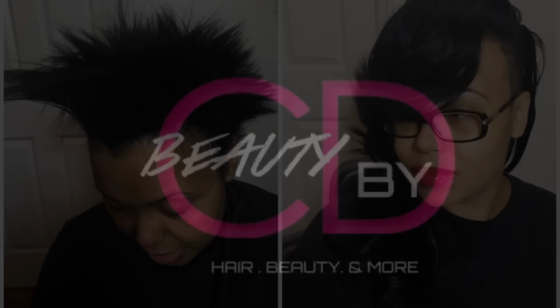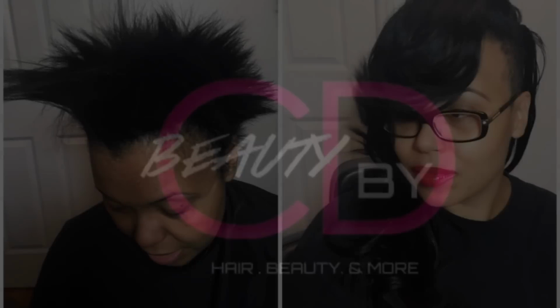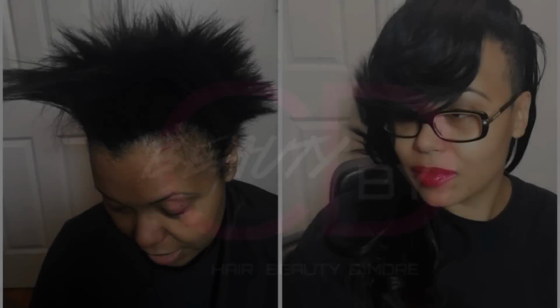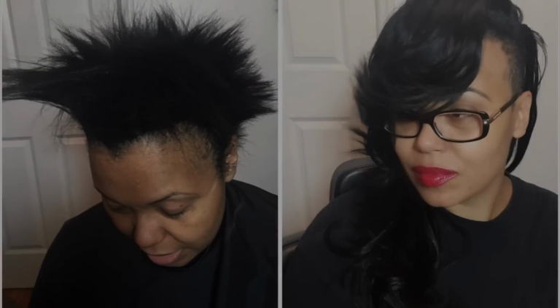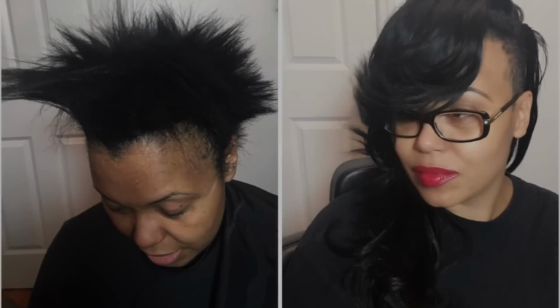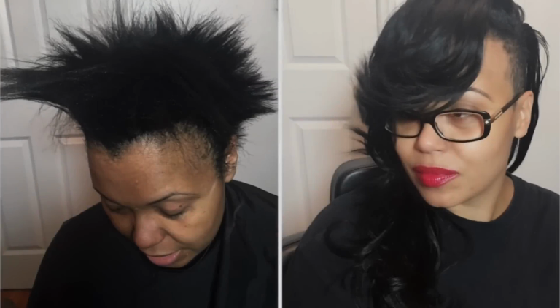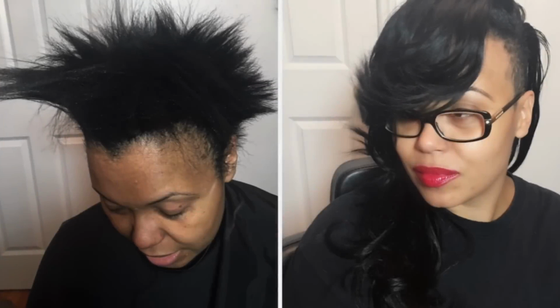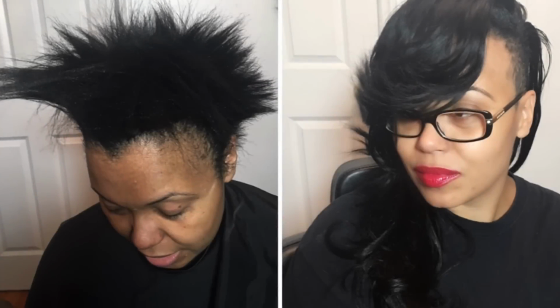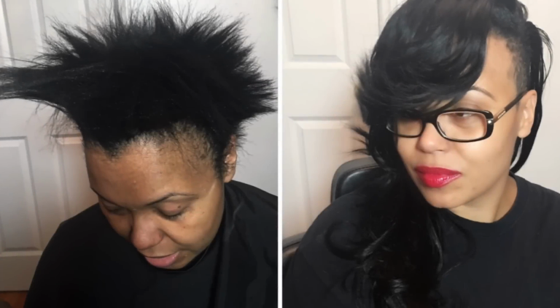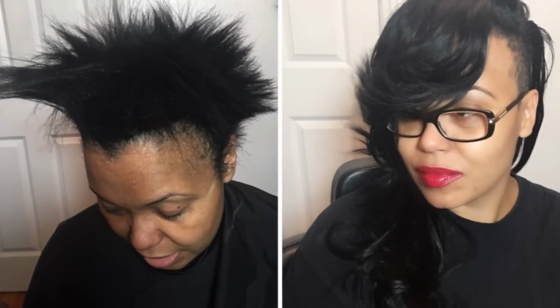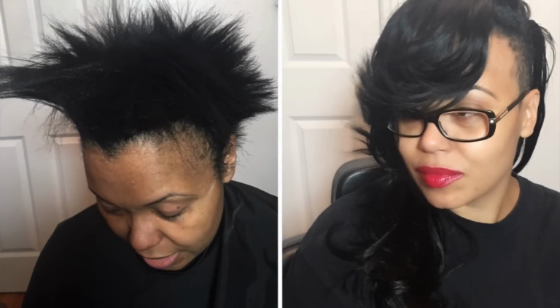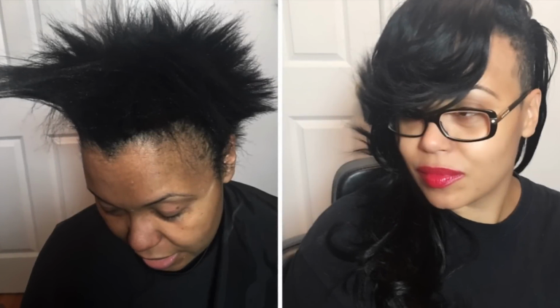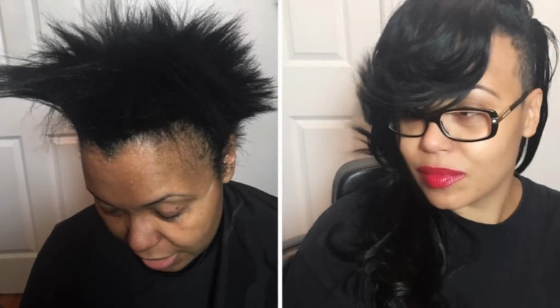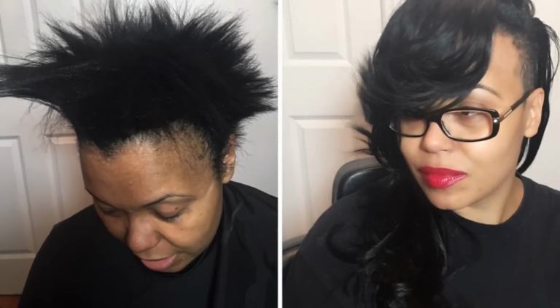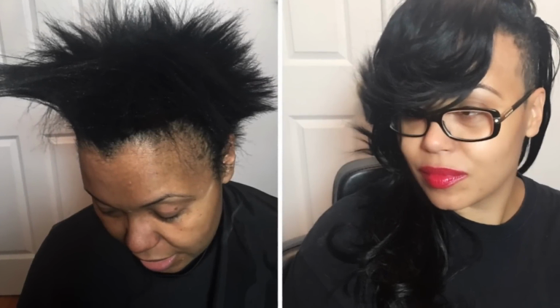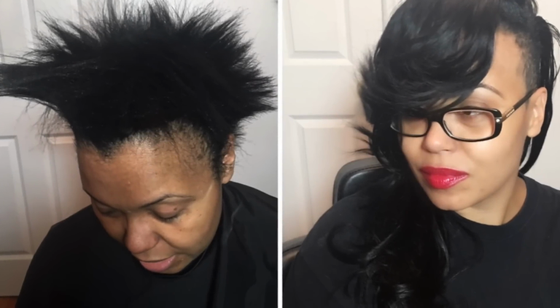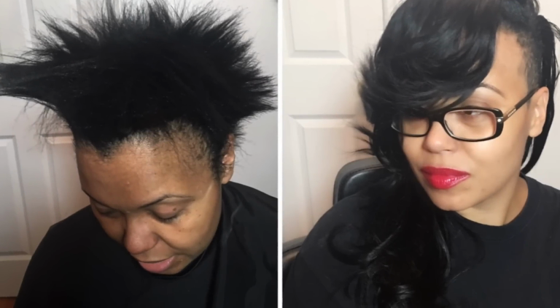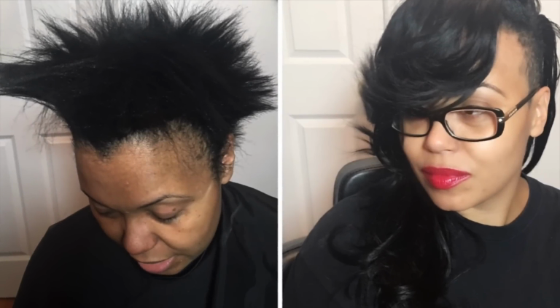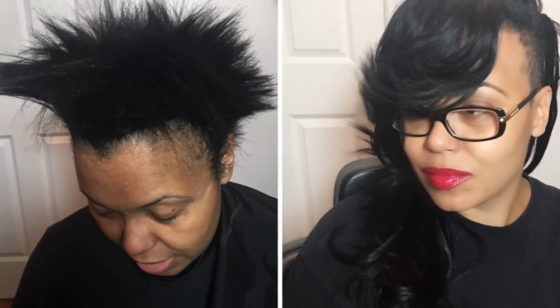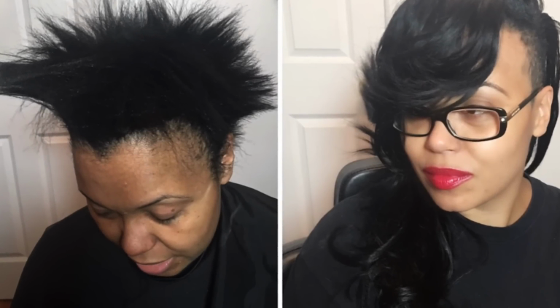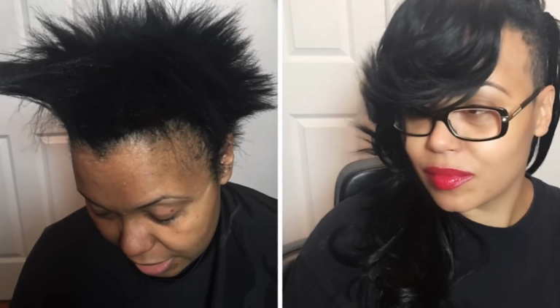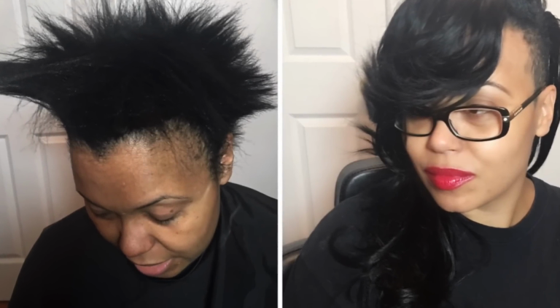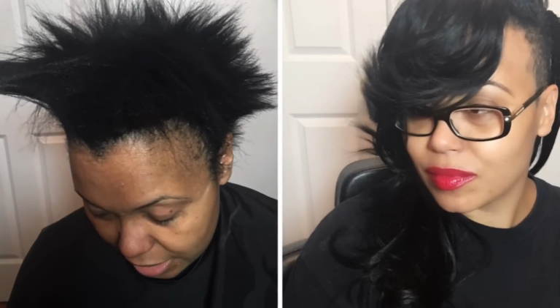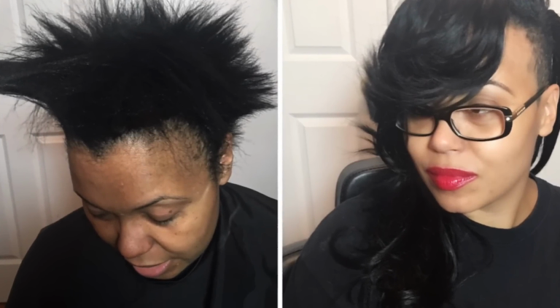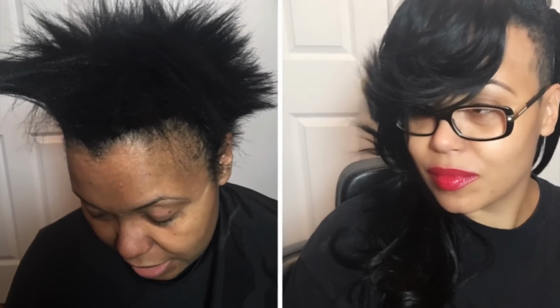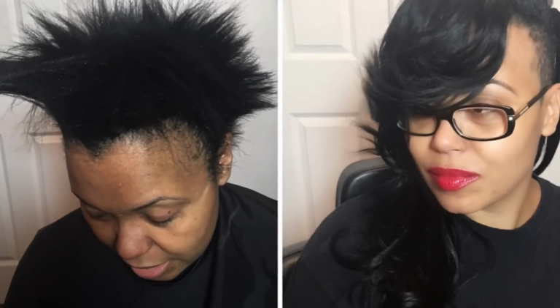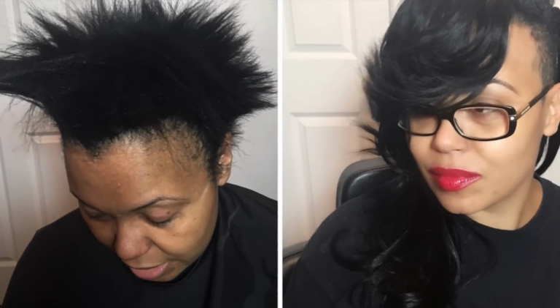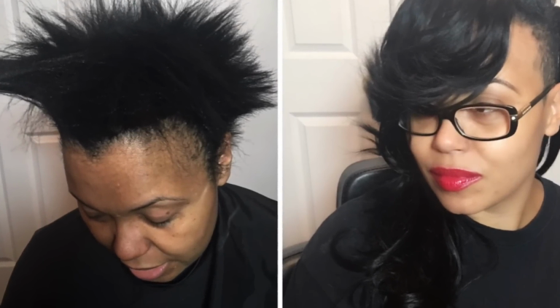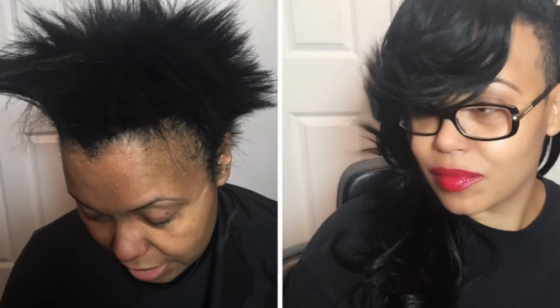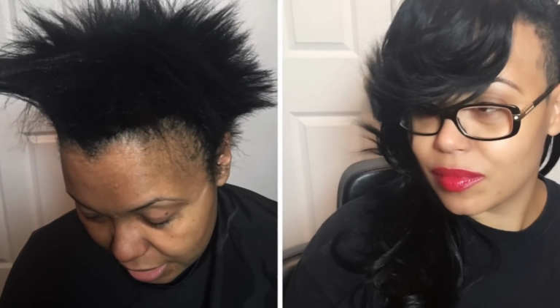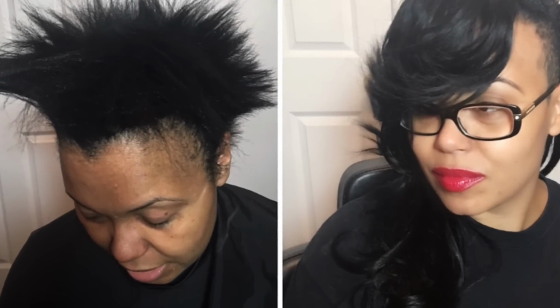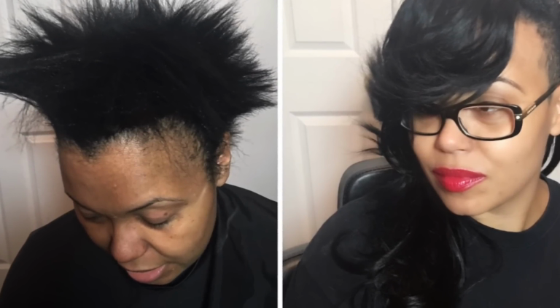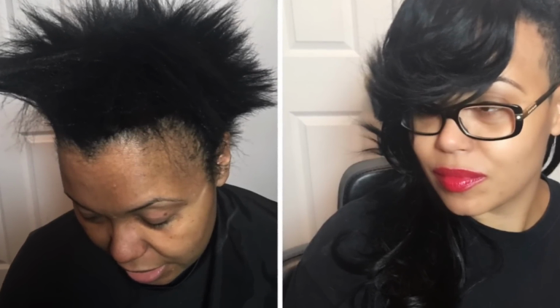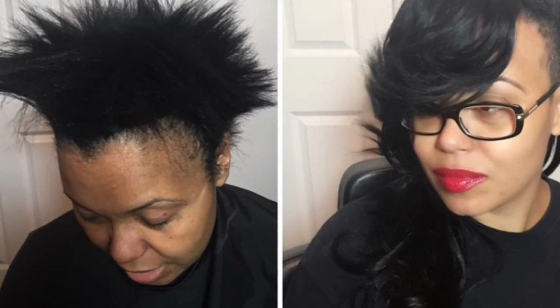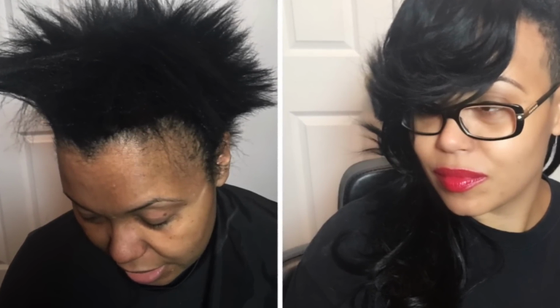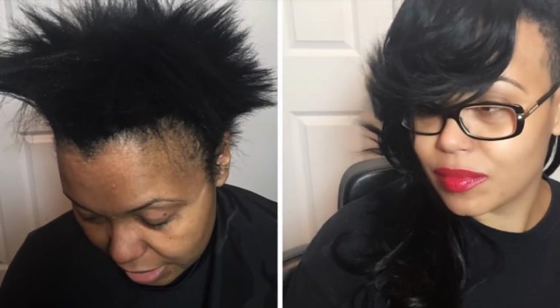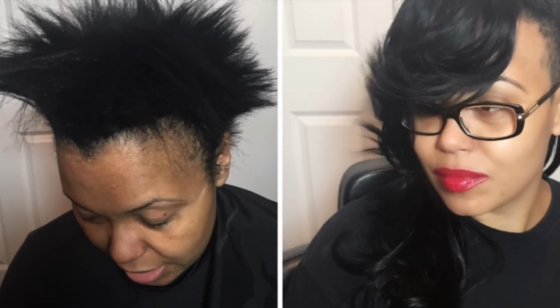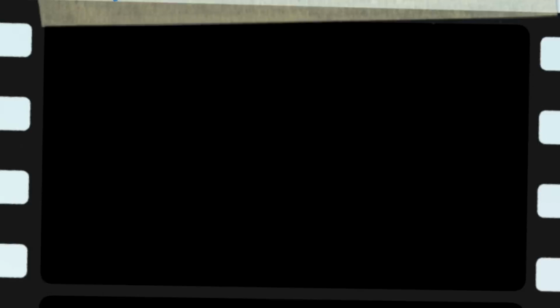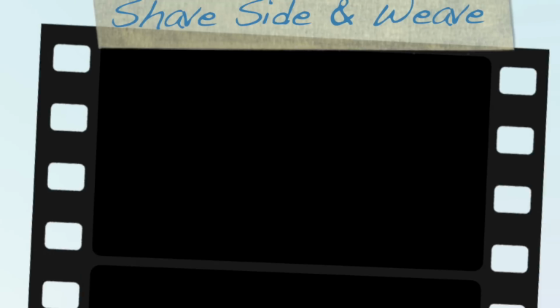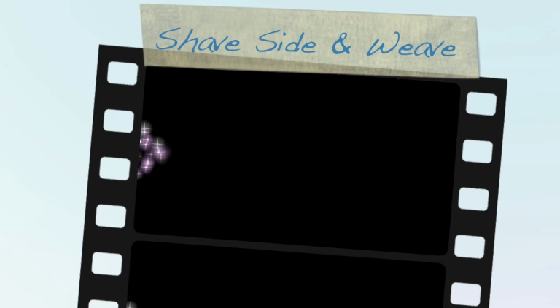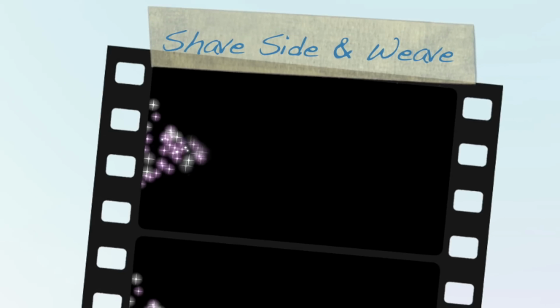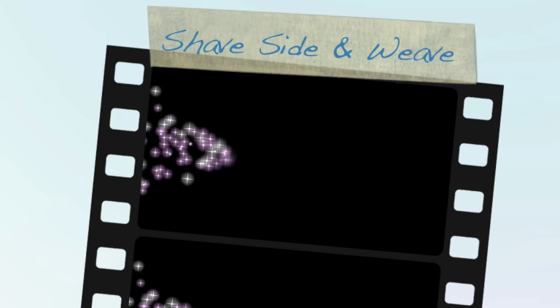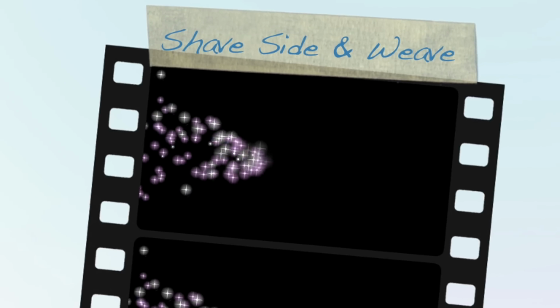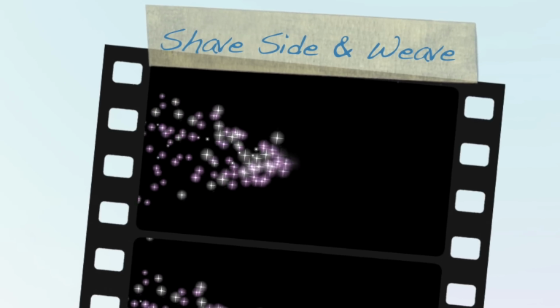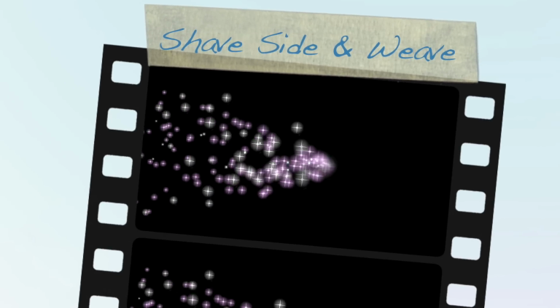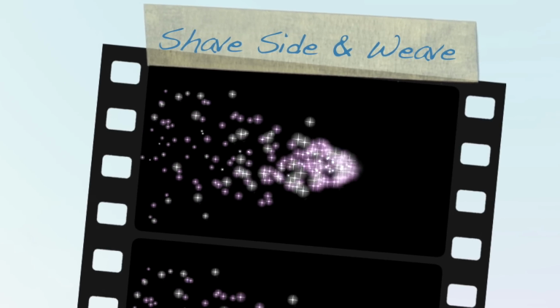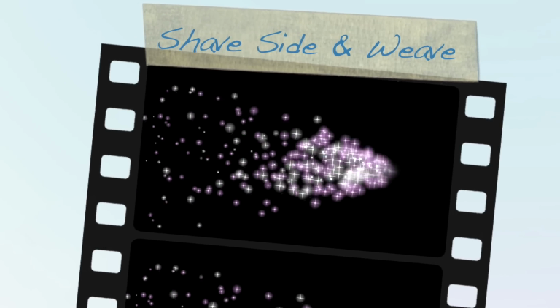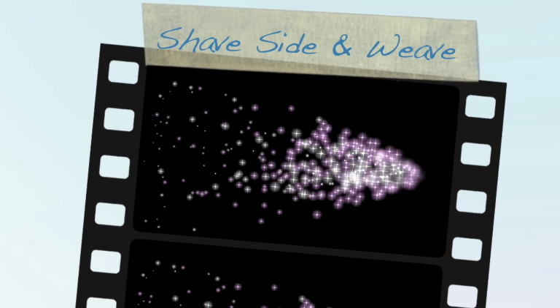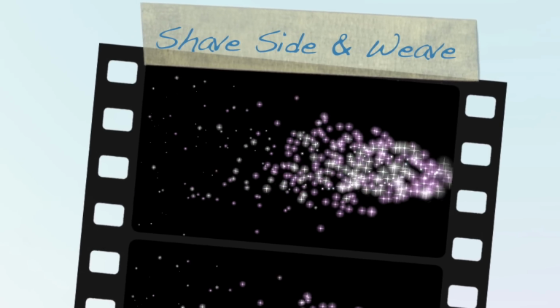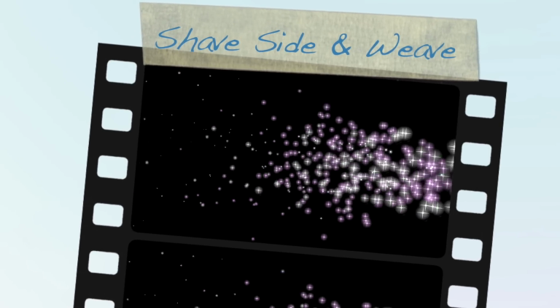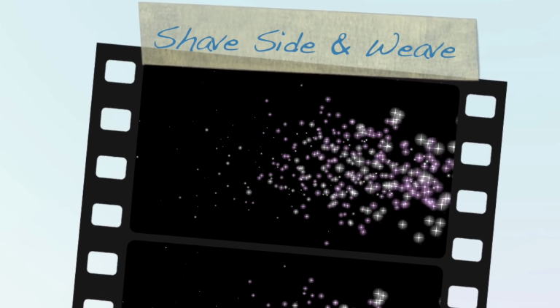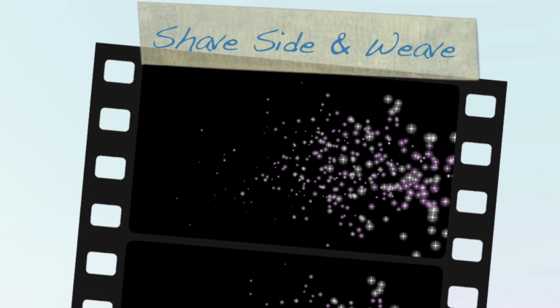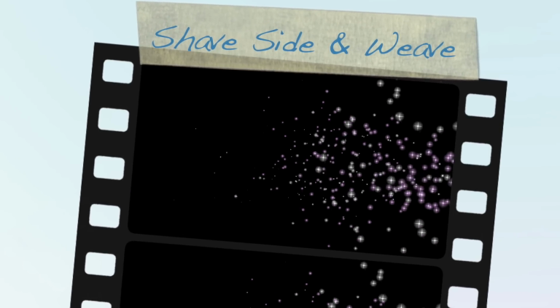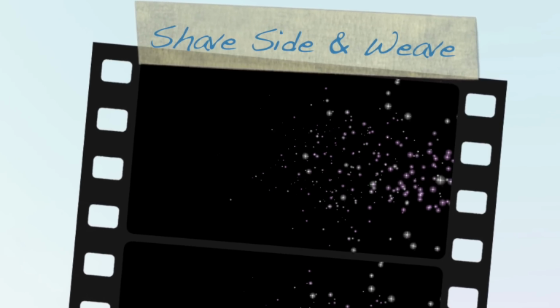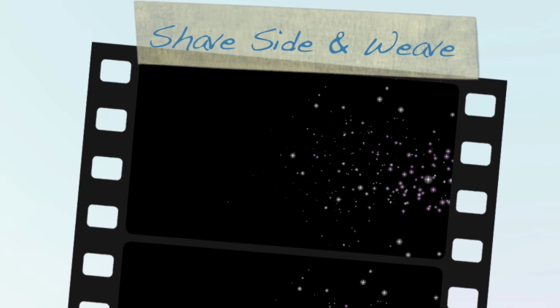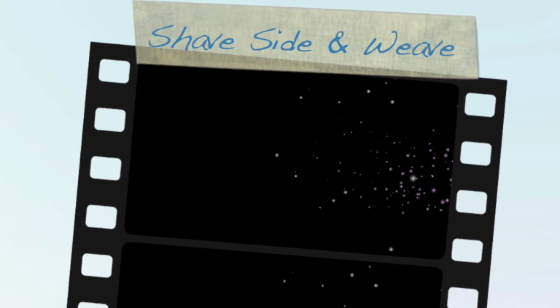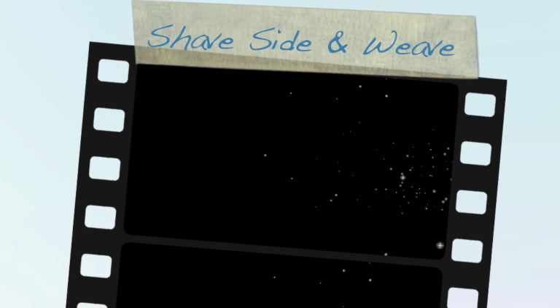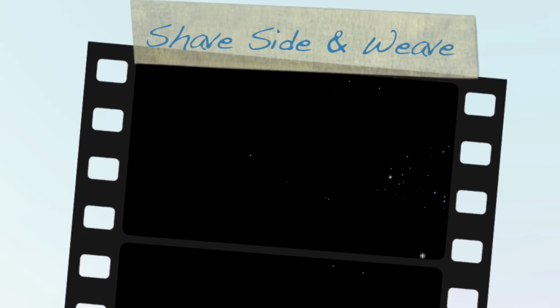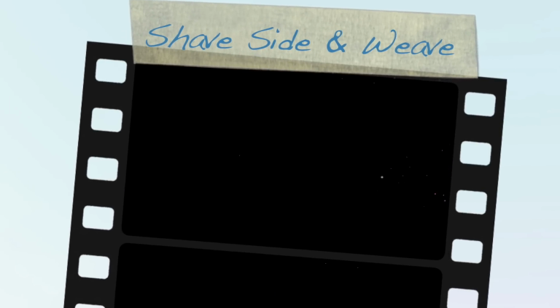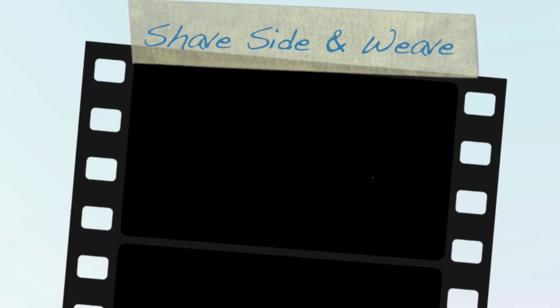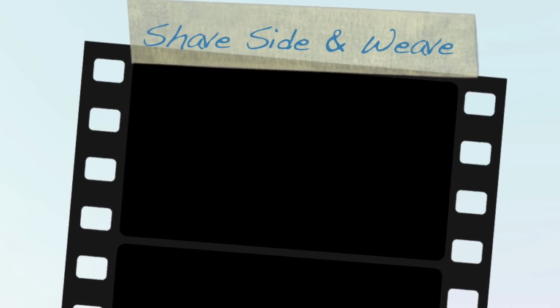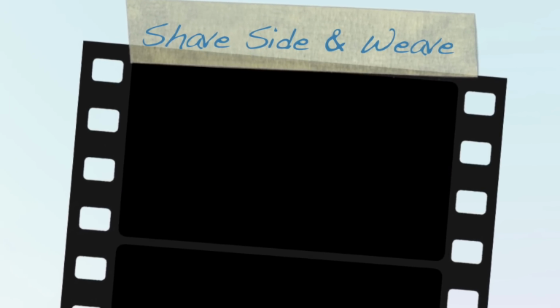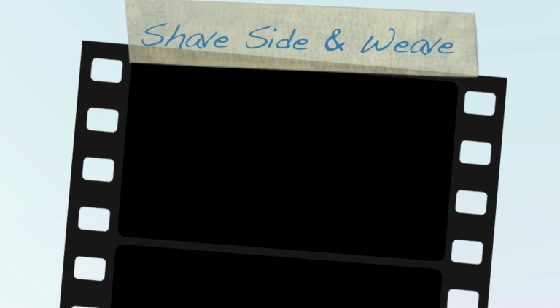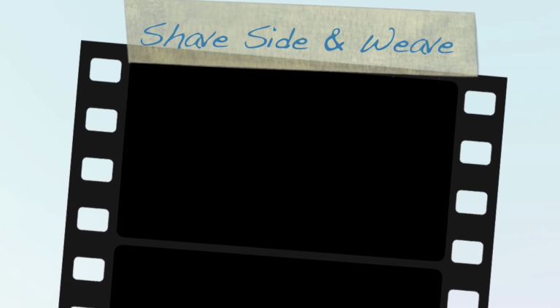I'm going to show you how a shortcut can turn into this beautiful side shave look with the weave. So let's get started.